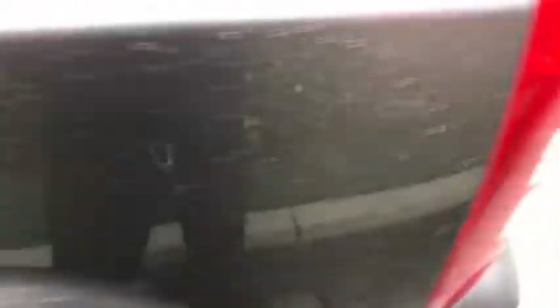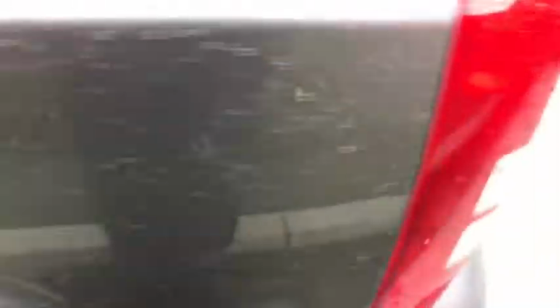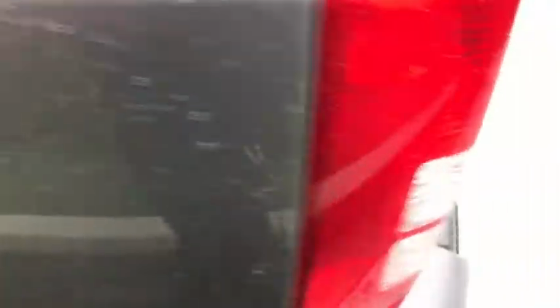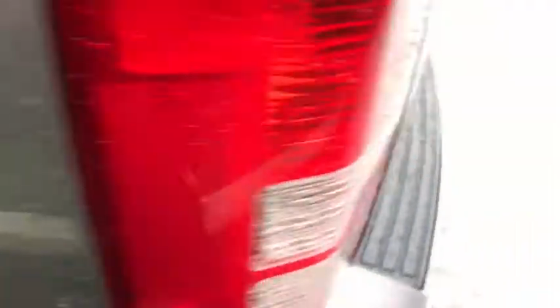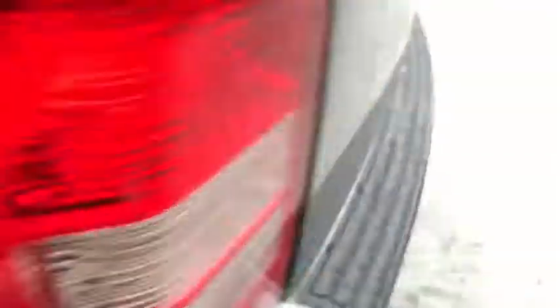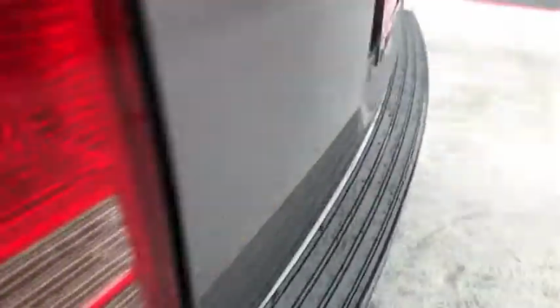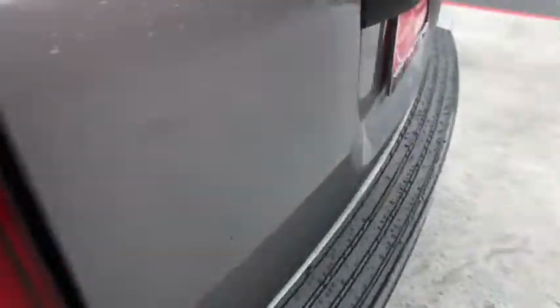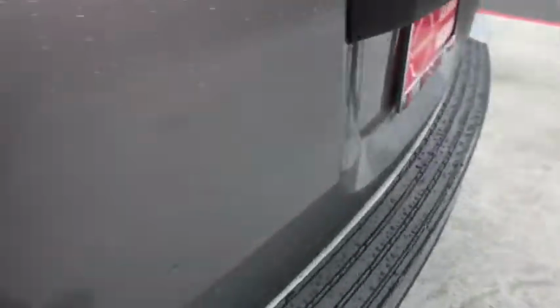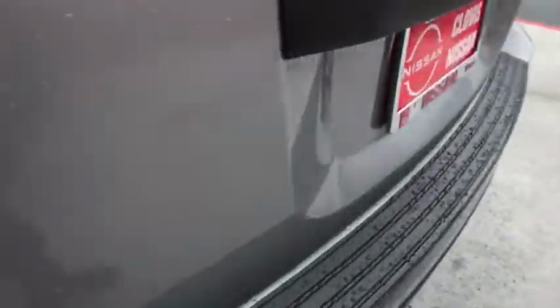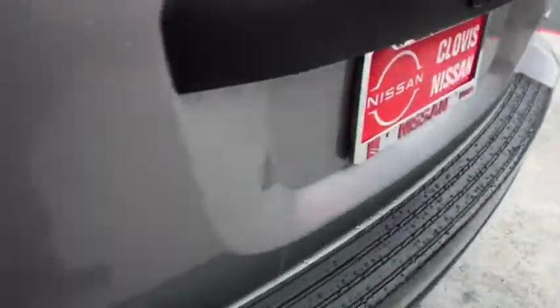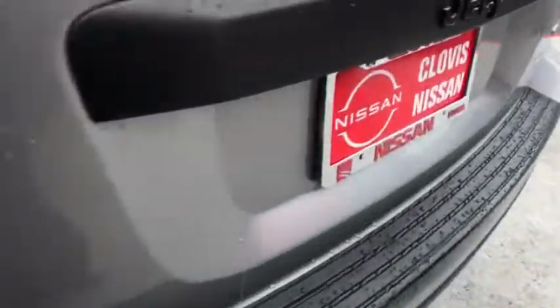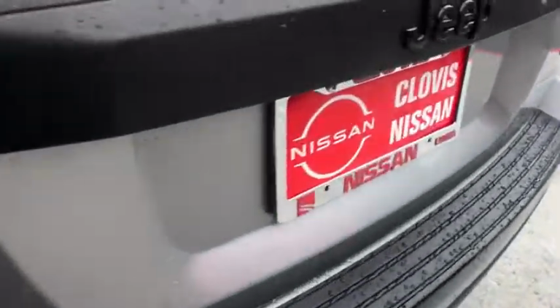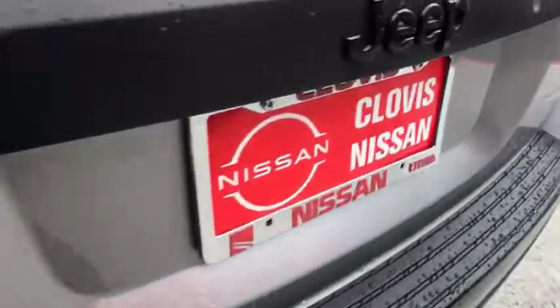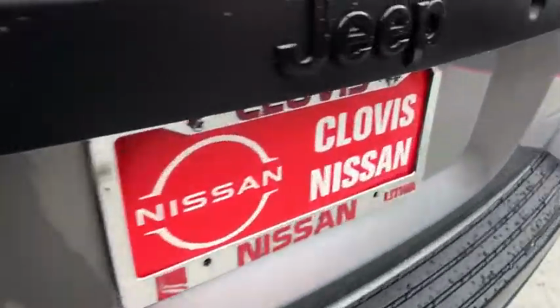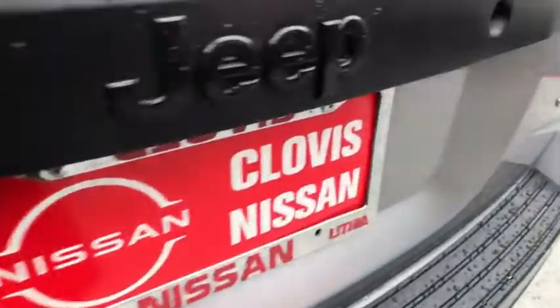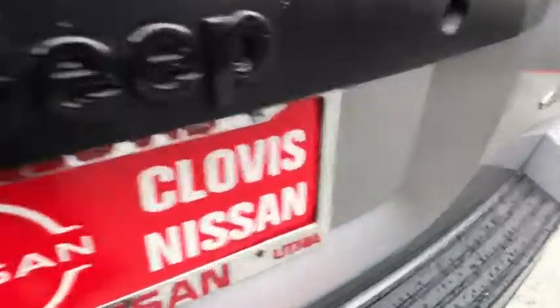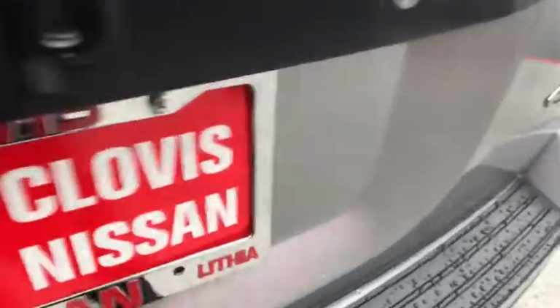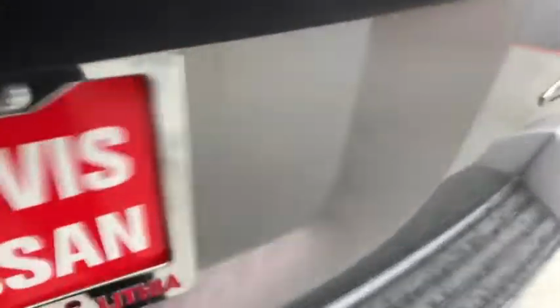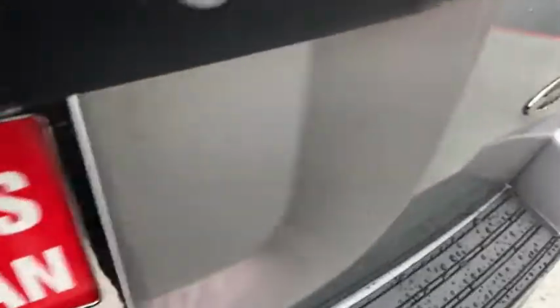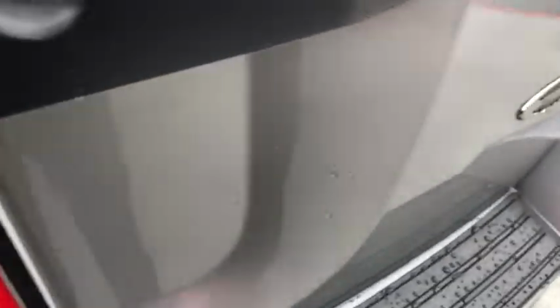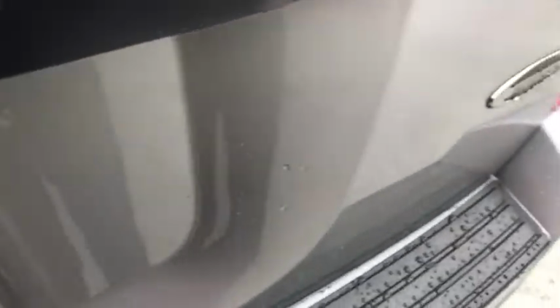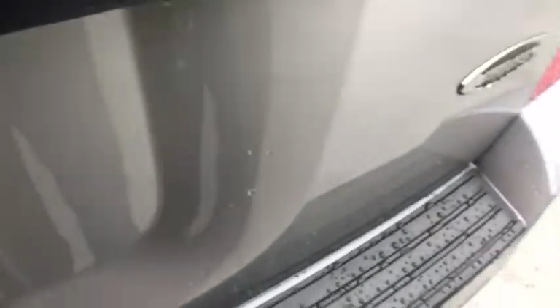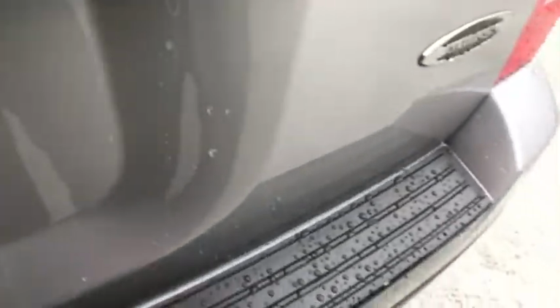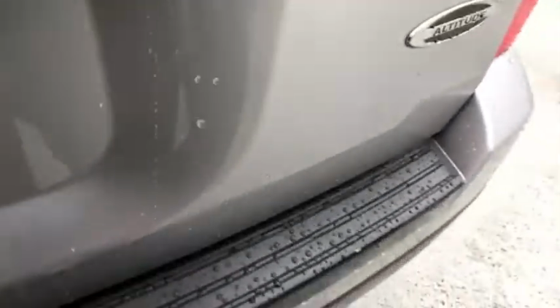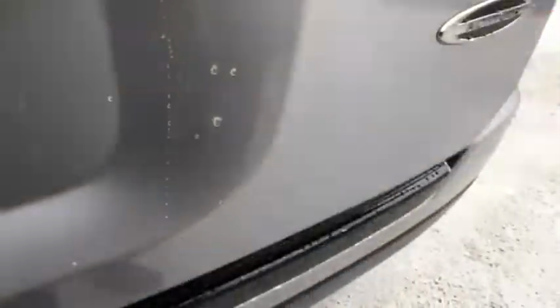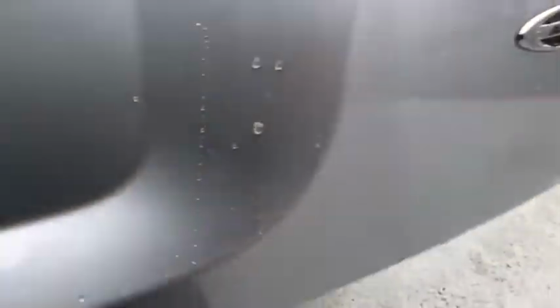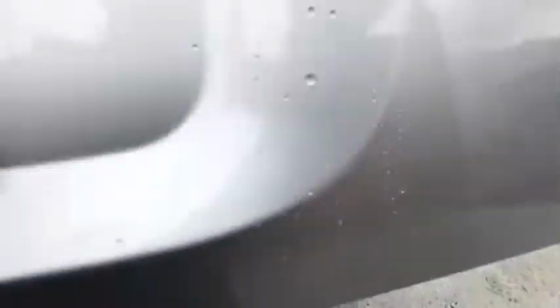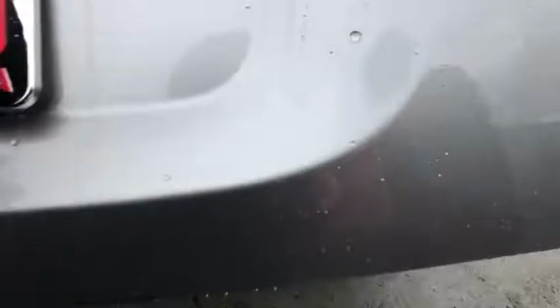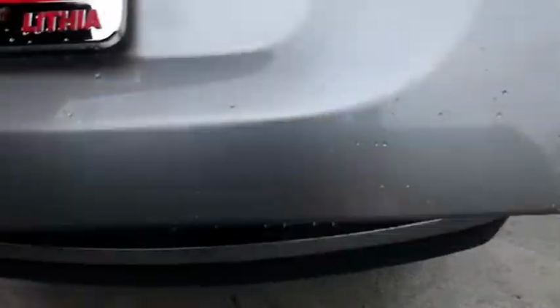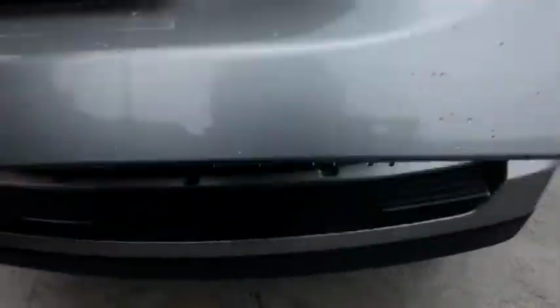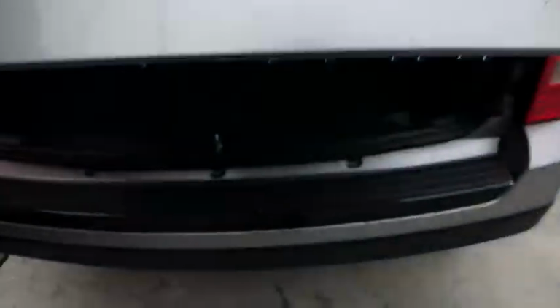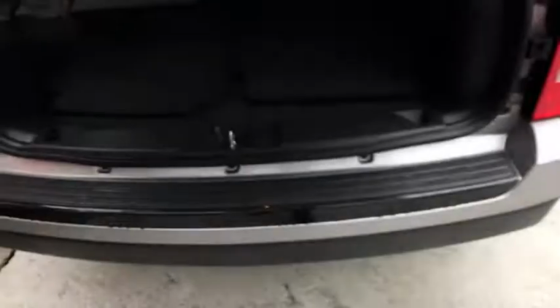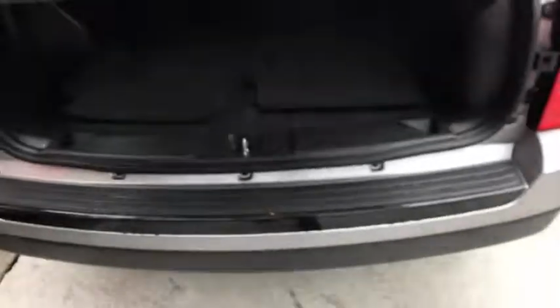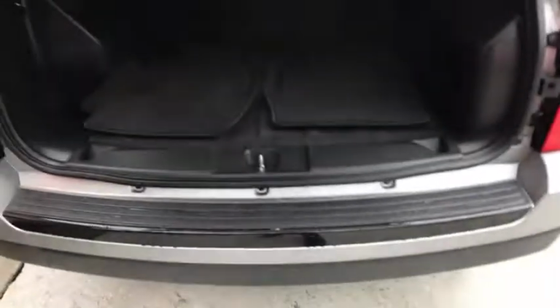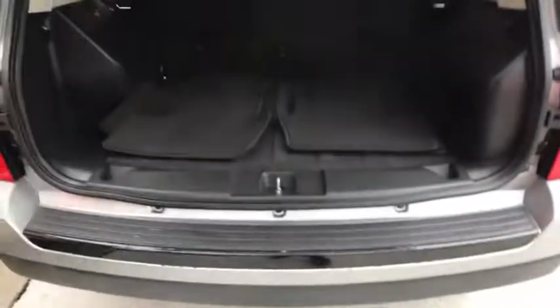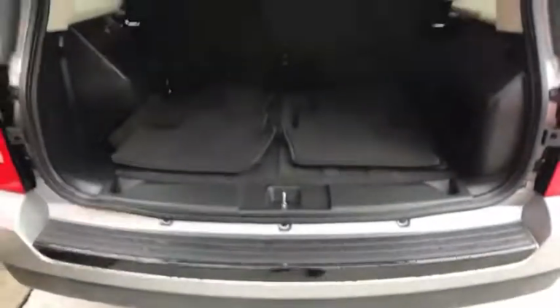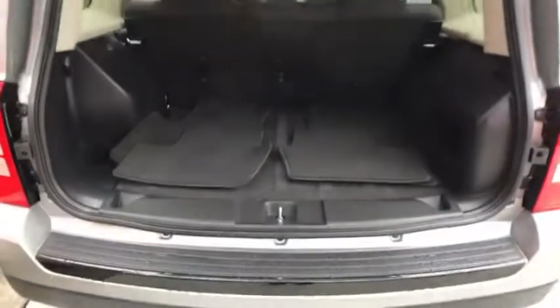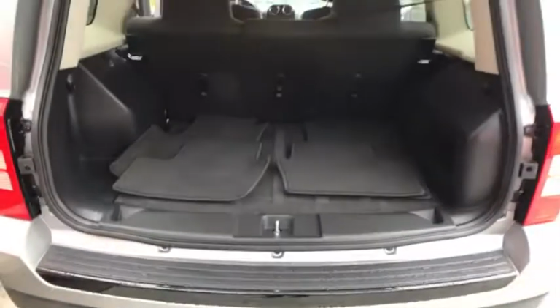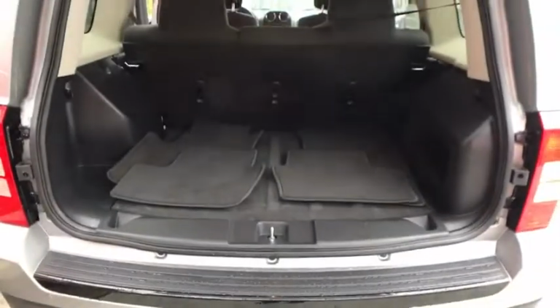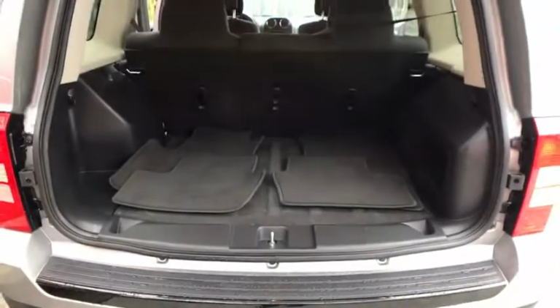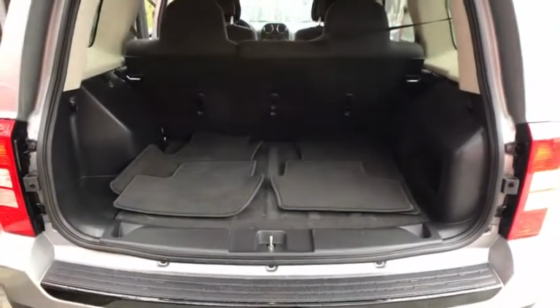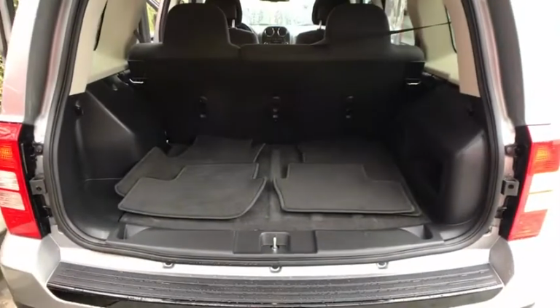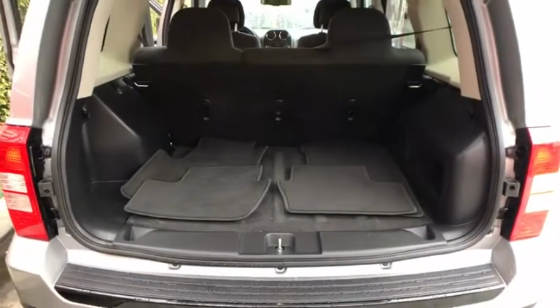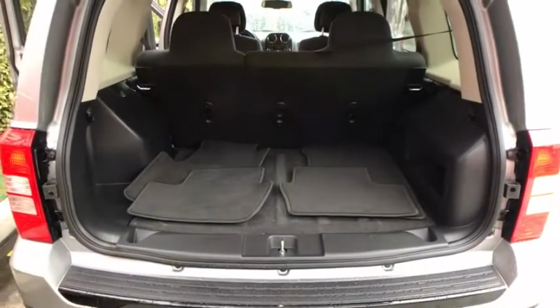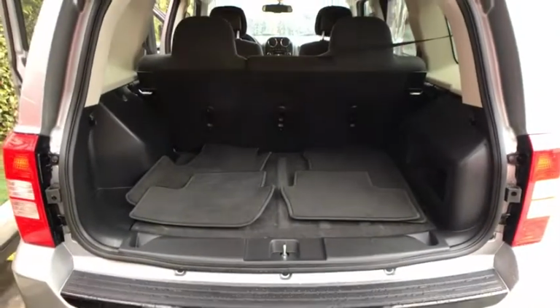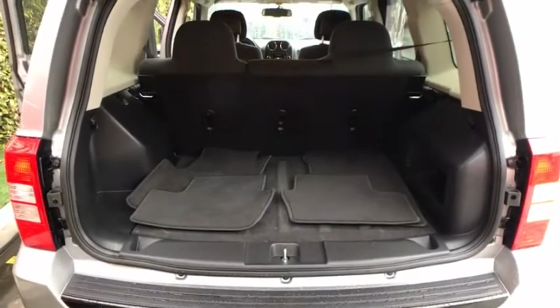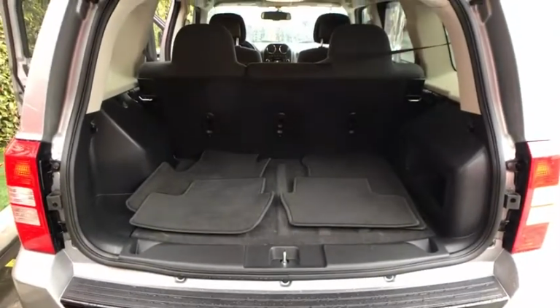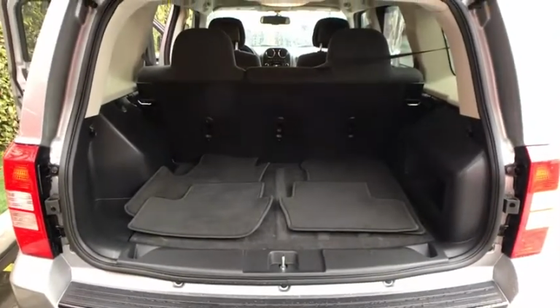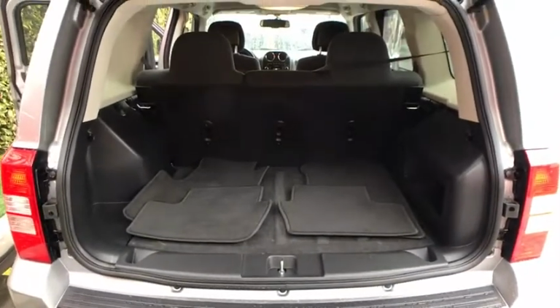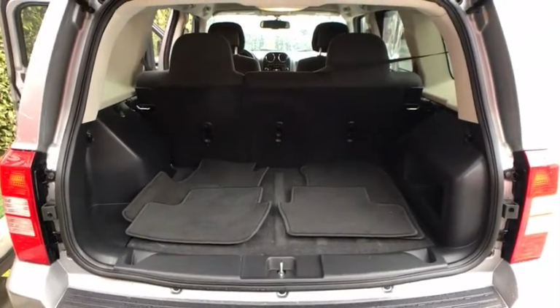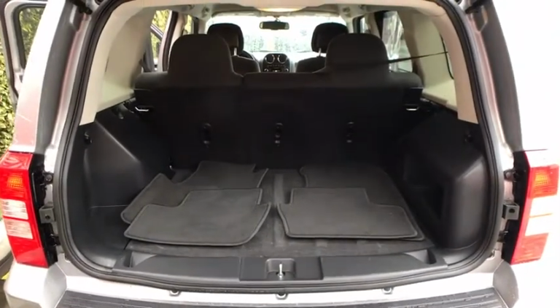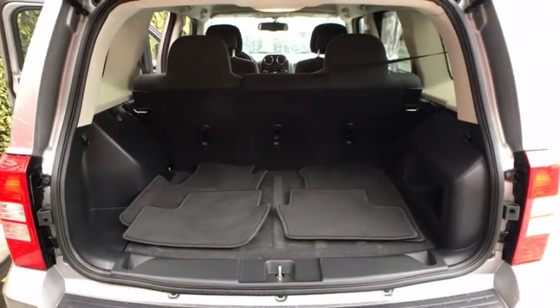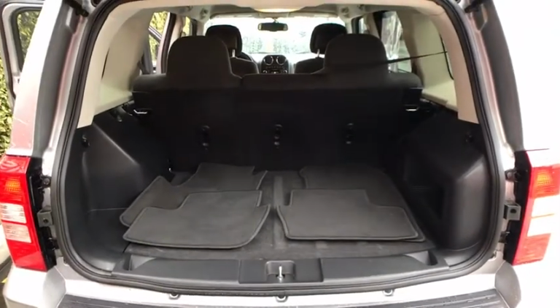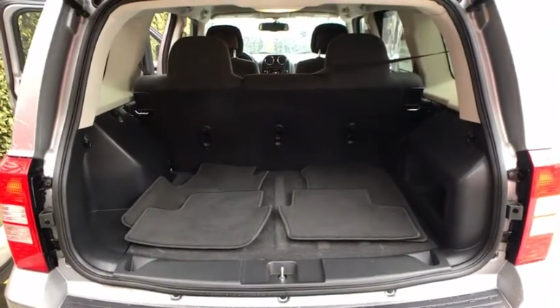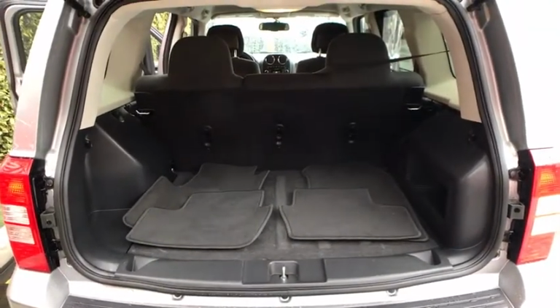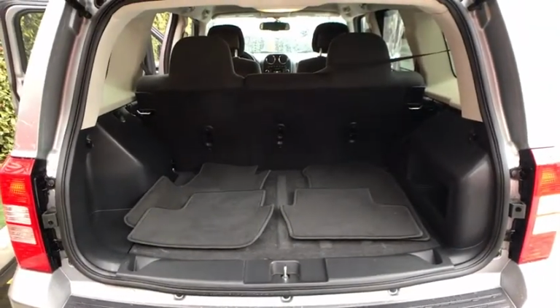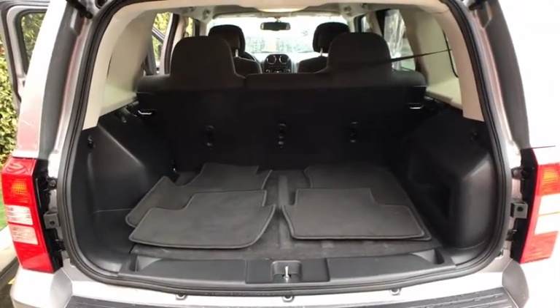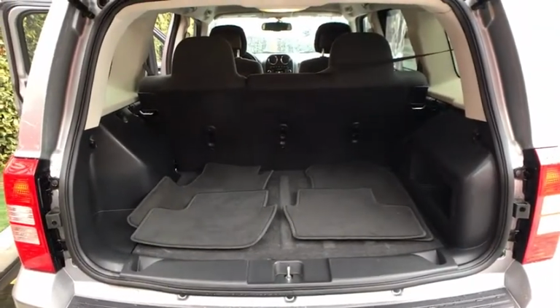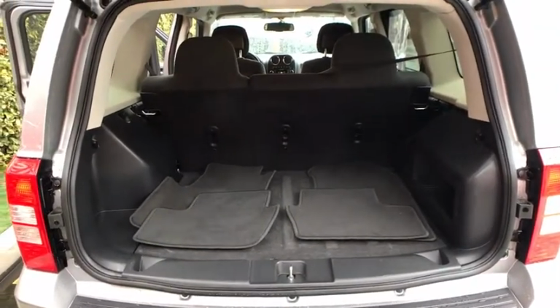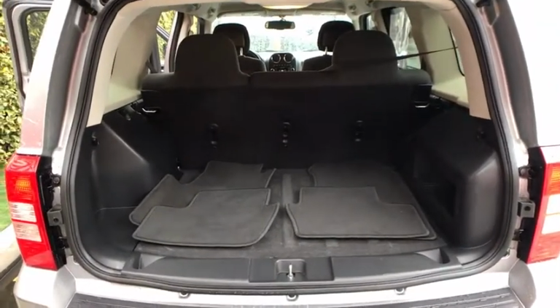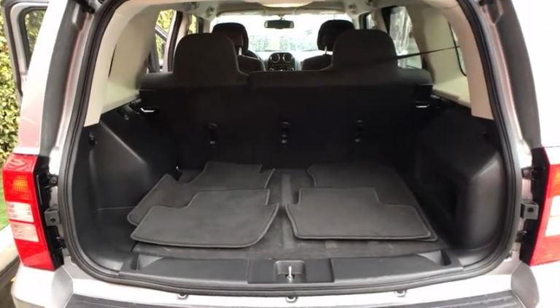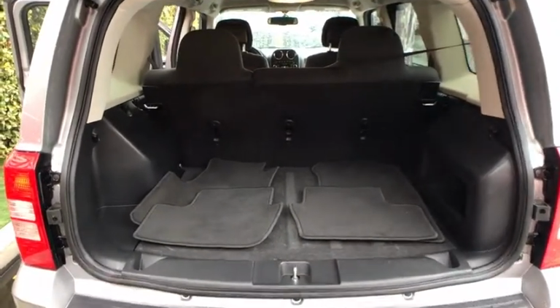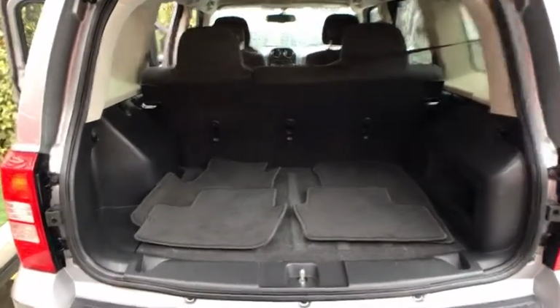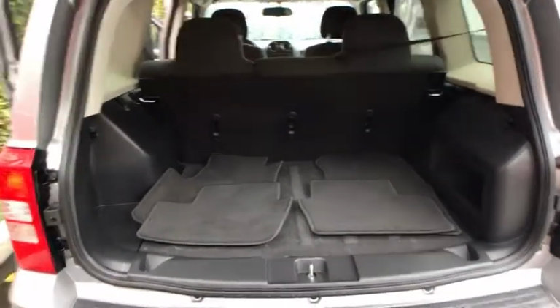Passenger airbag, electronic stability control, bucket seats, side head airbag, CD player, fog lamps, brake assist.